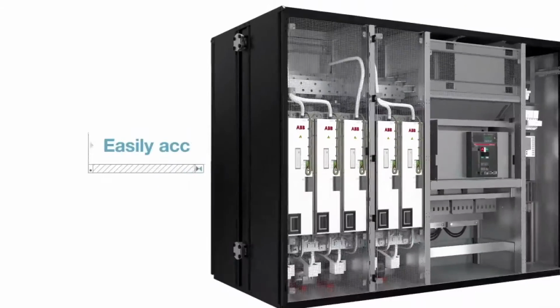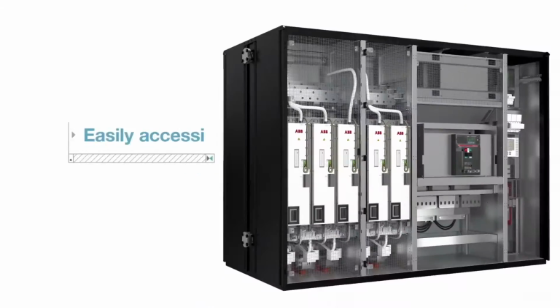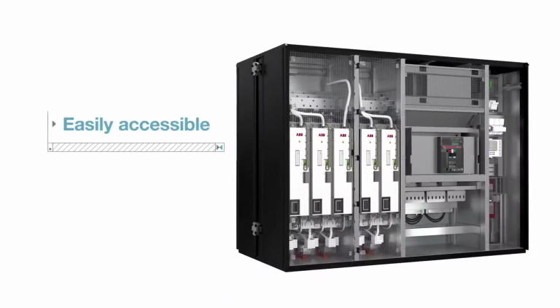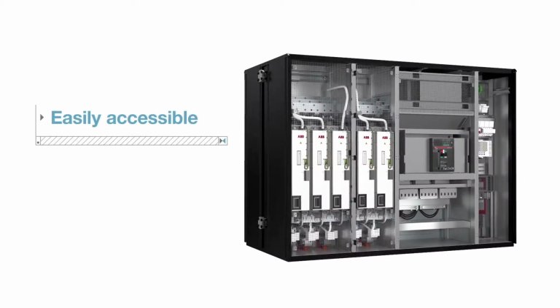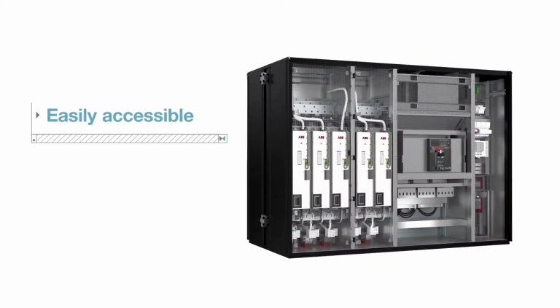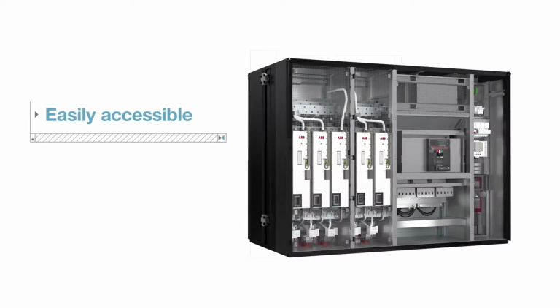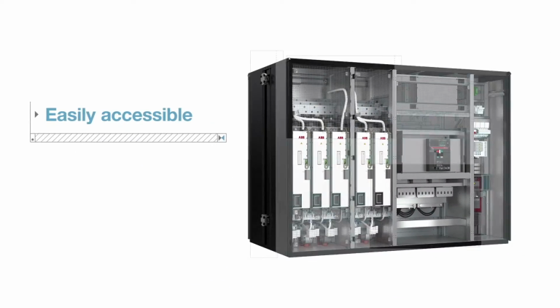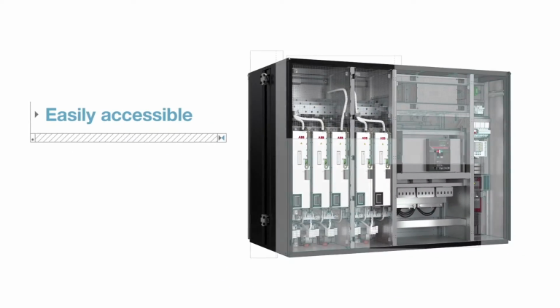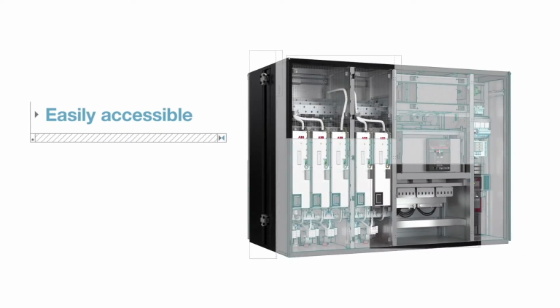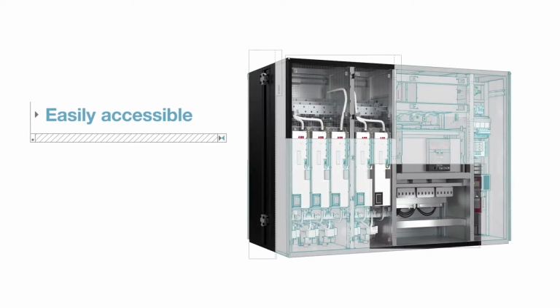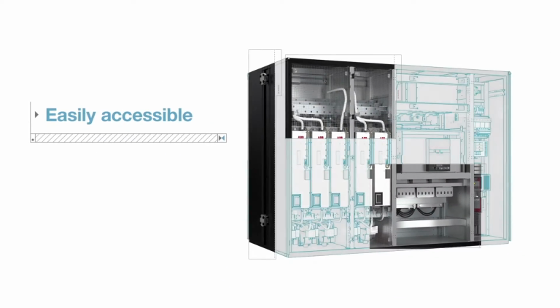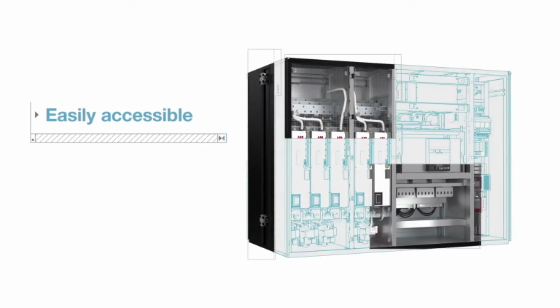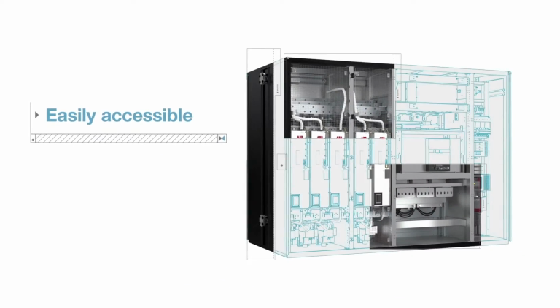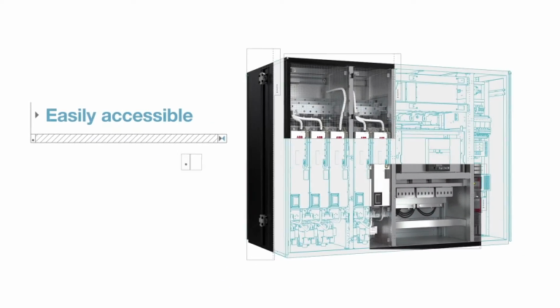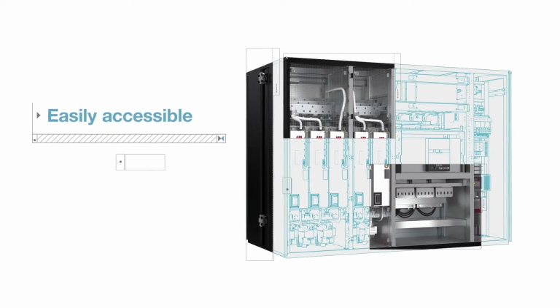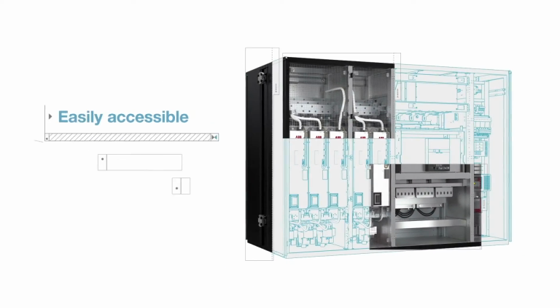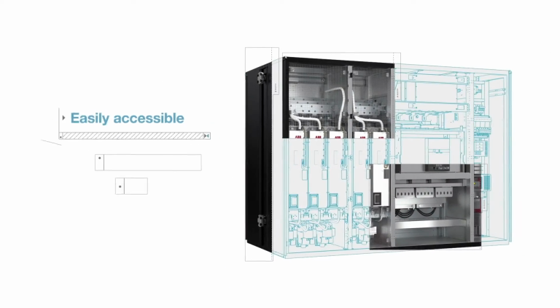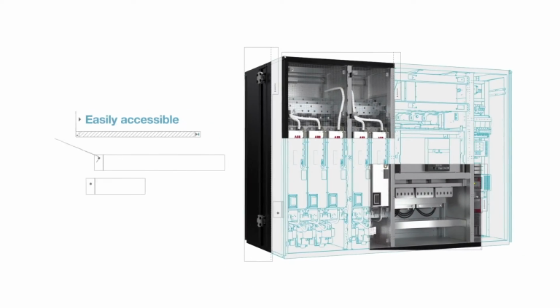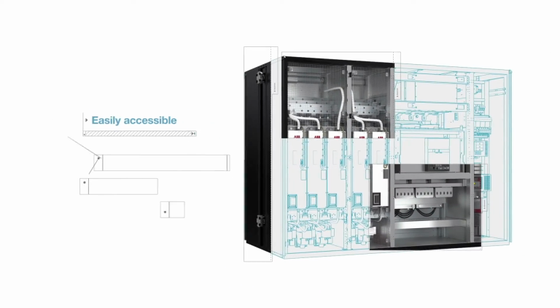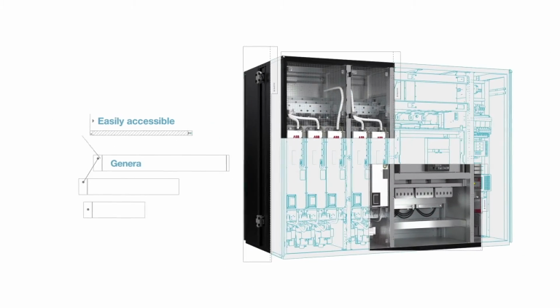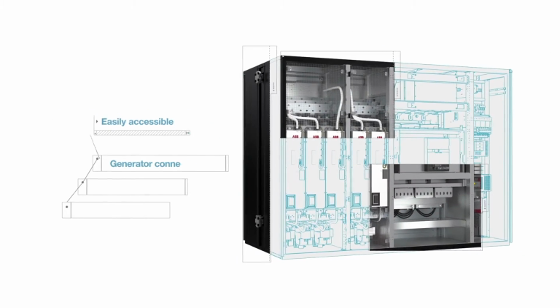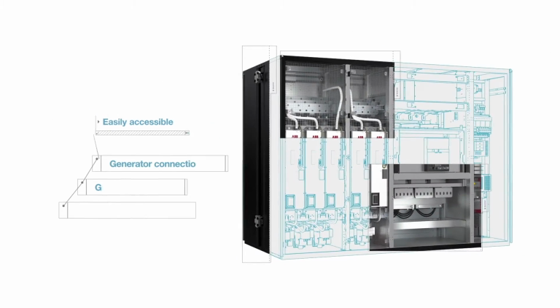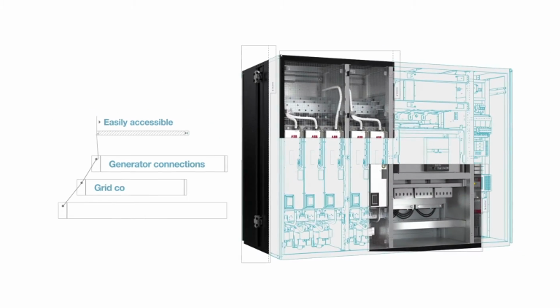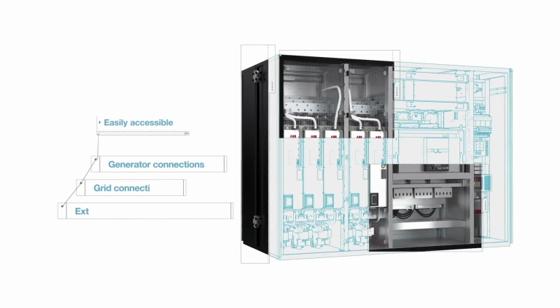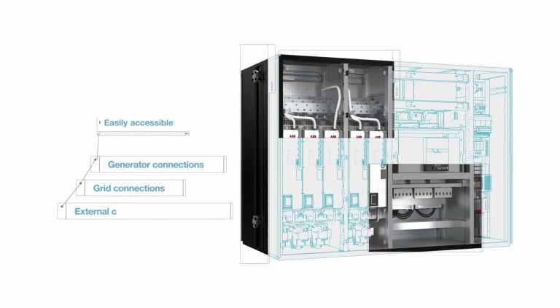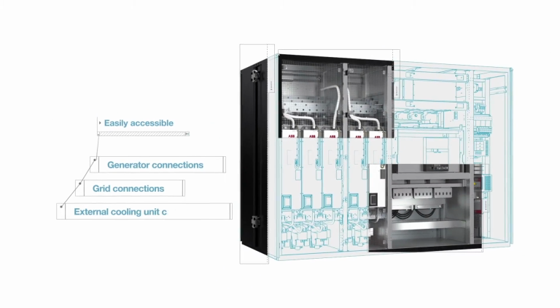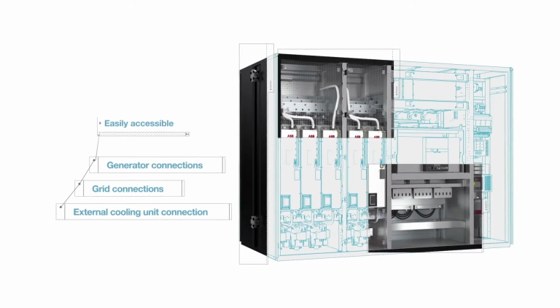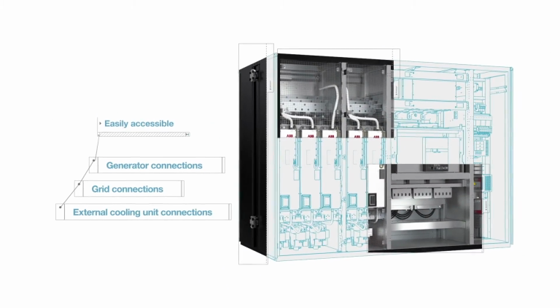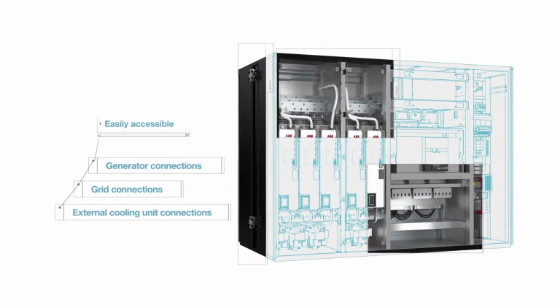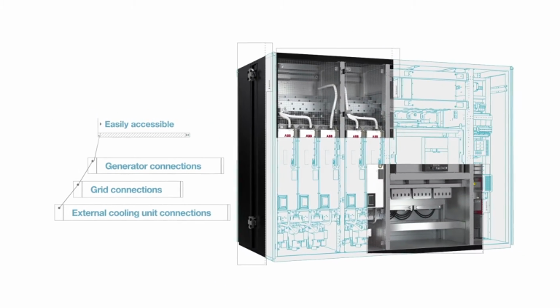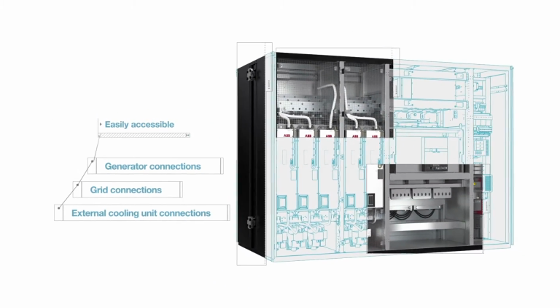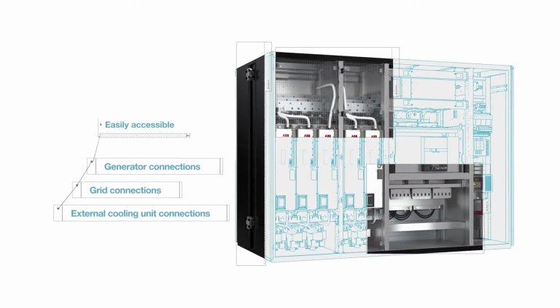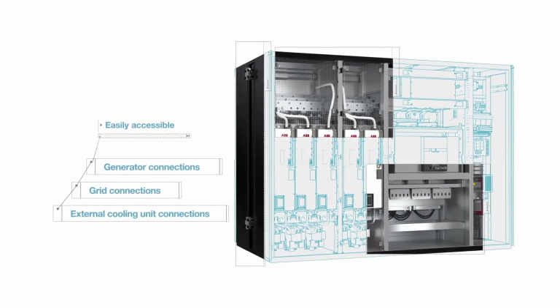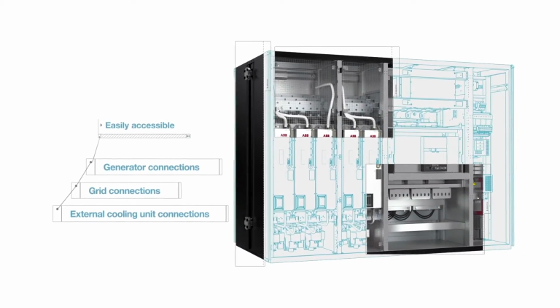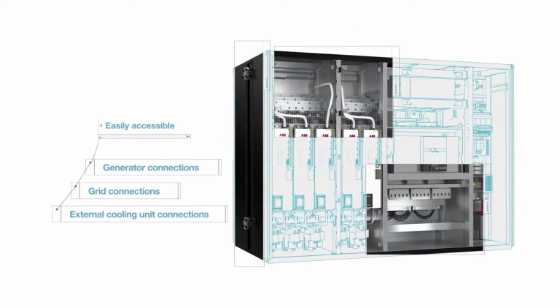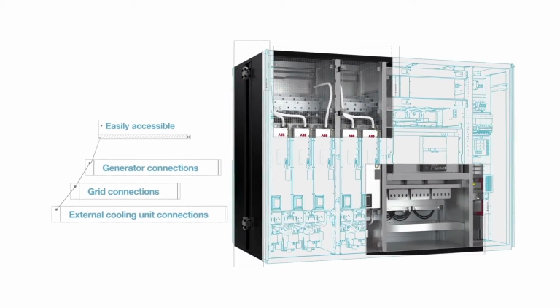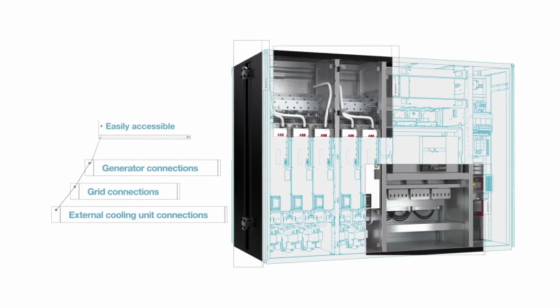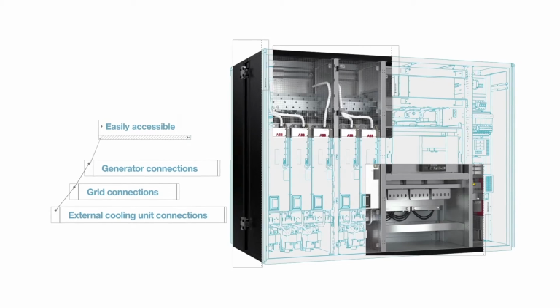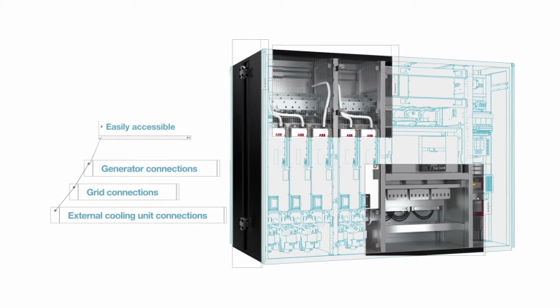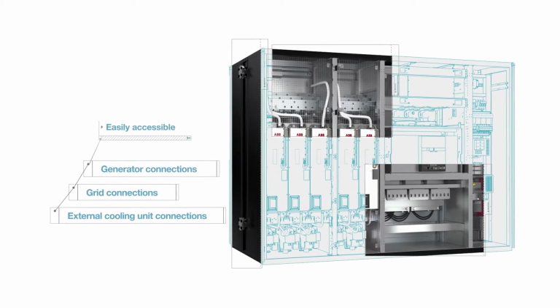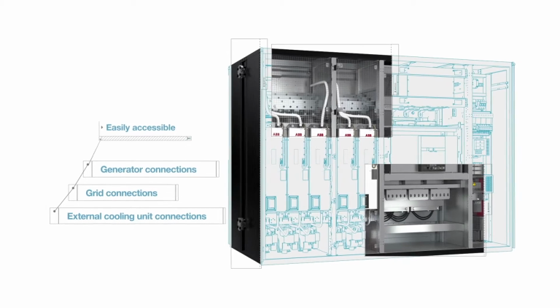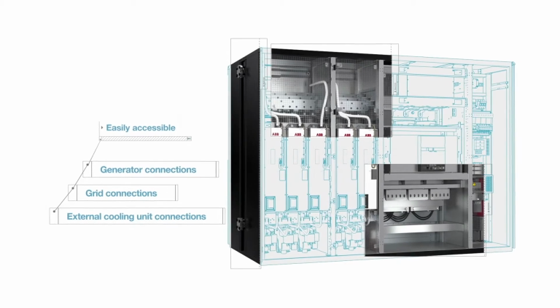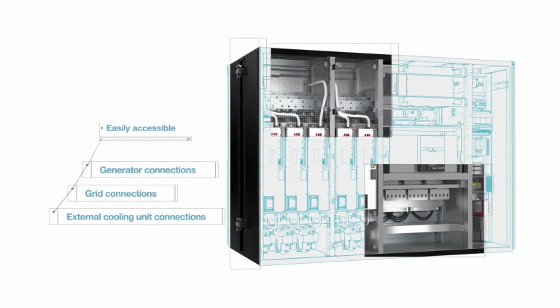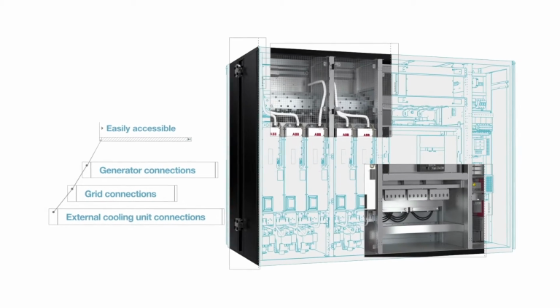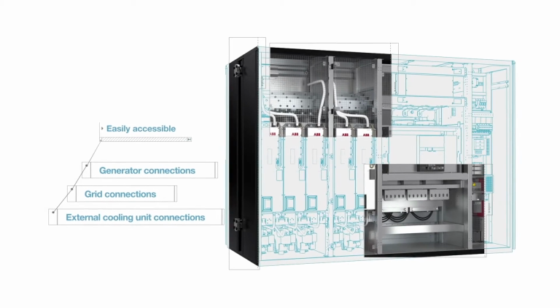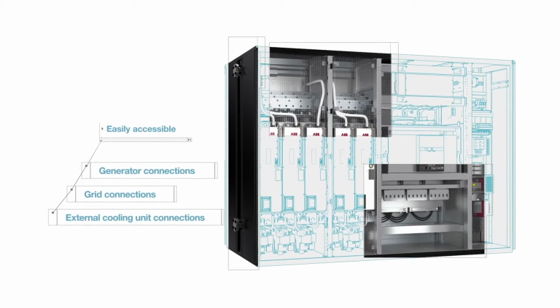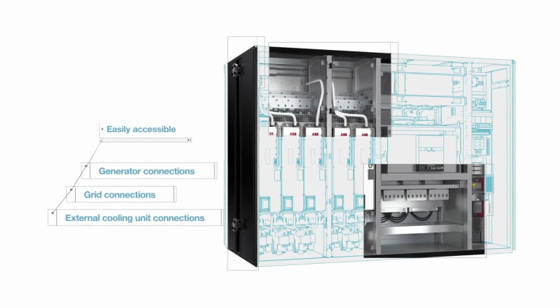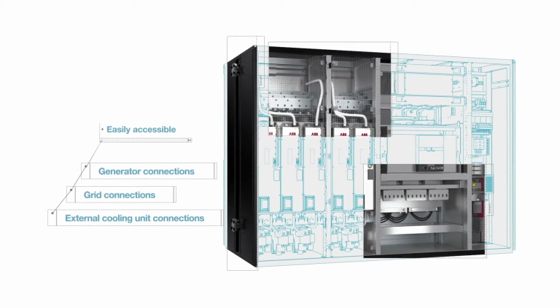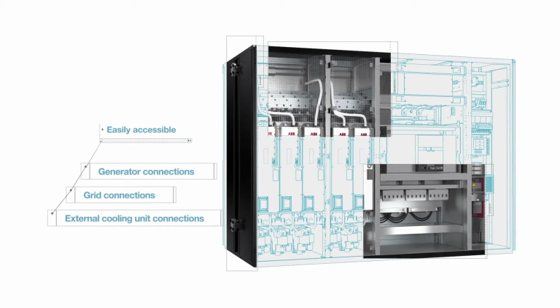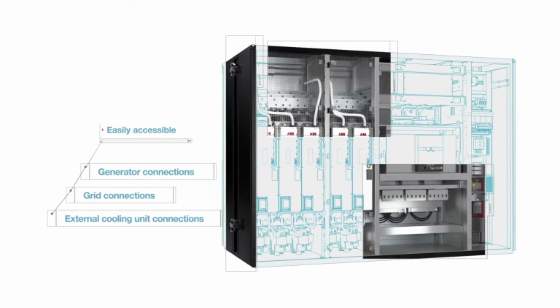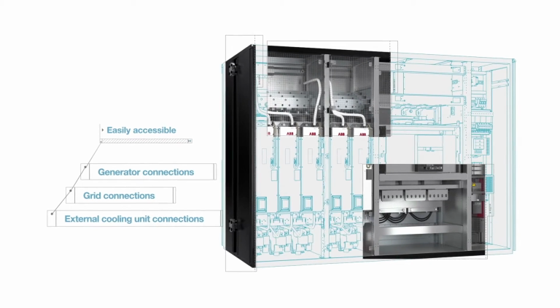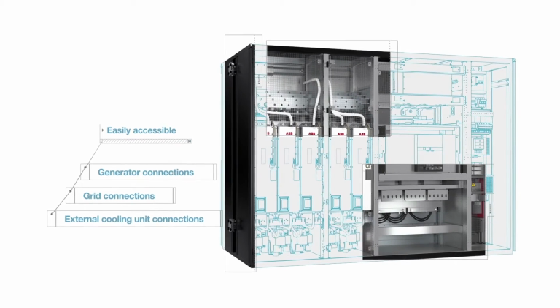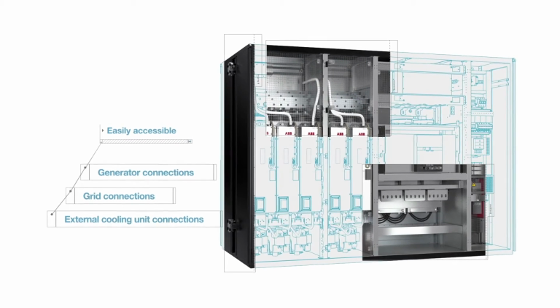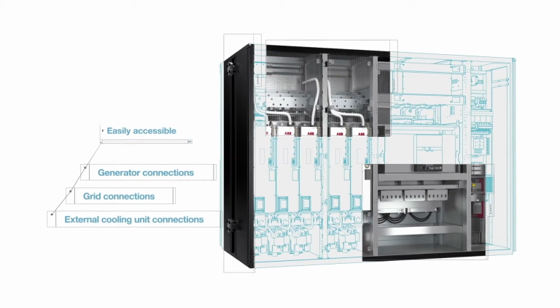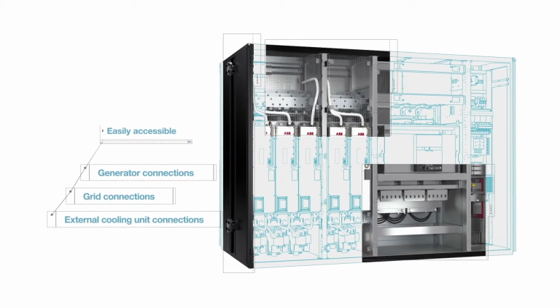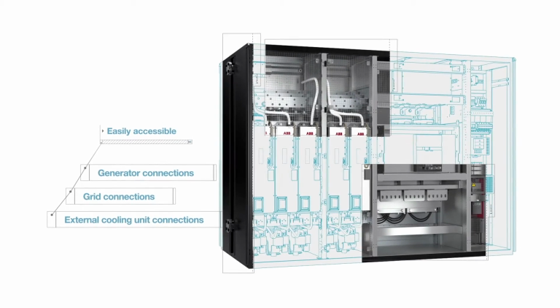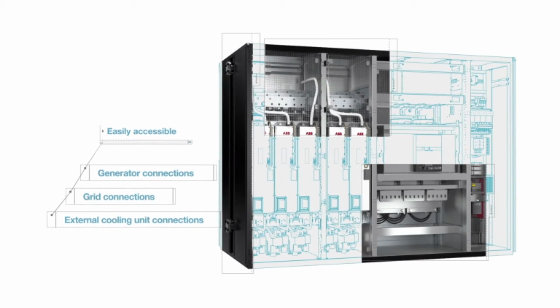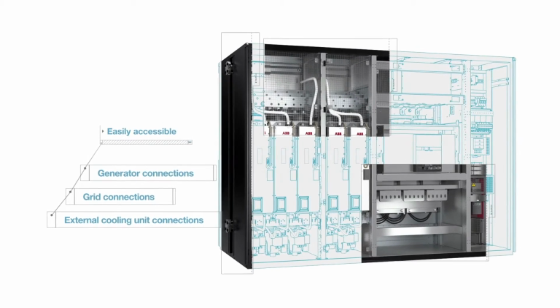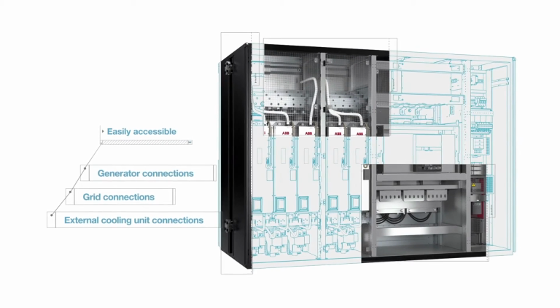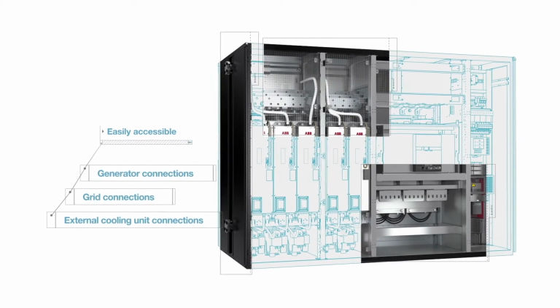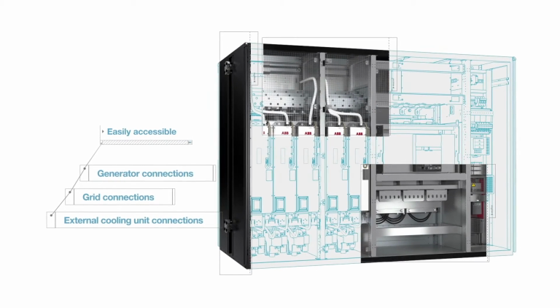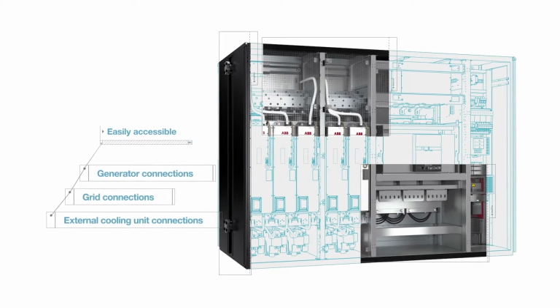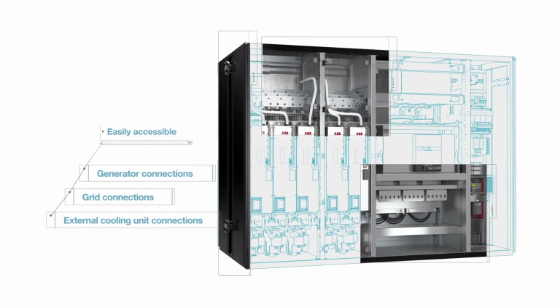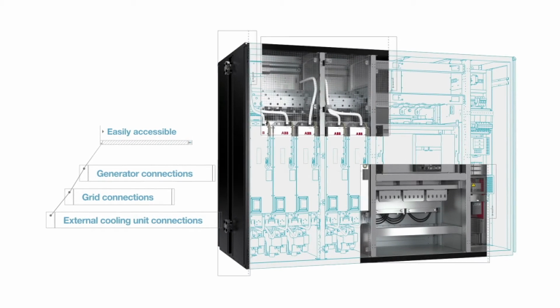Designed with easy and fast commissioning and serviceability in mind, all components can be easily accessed.